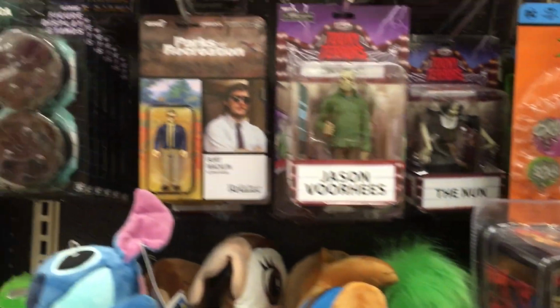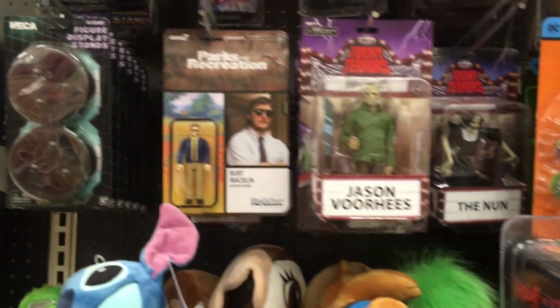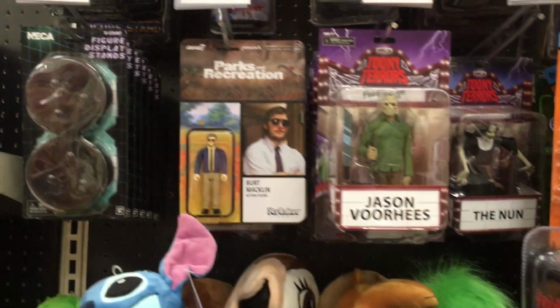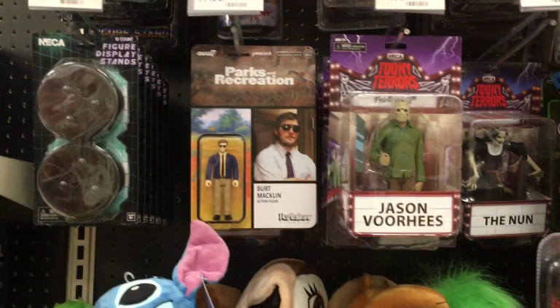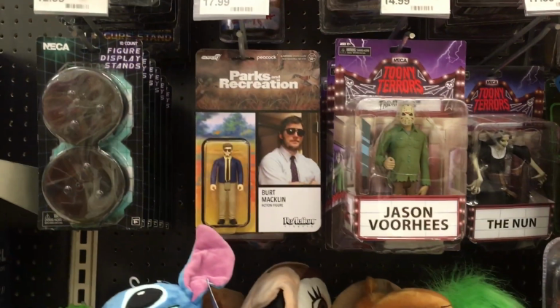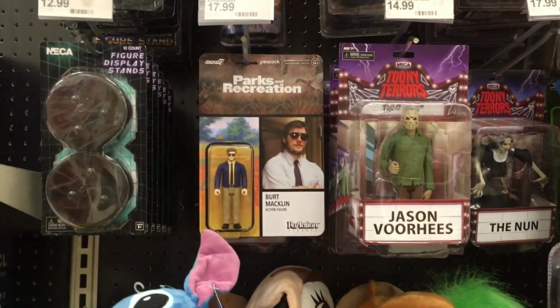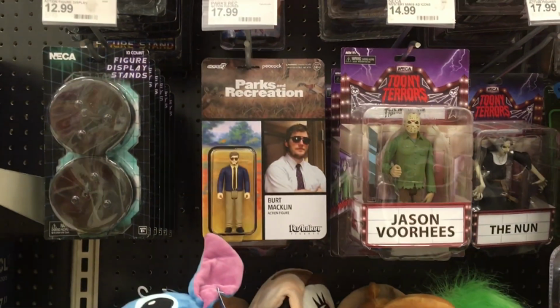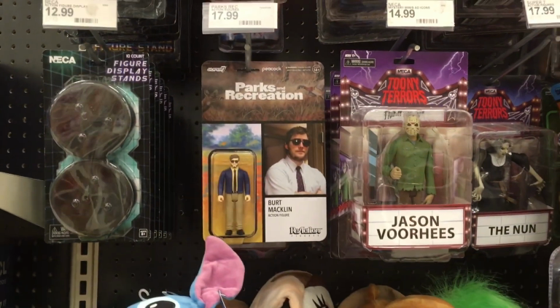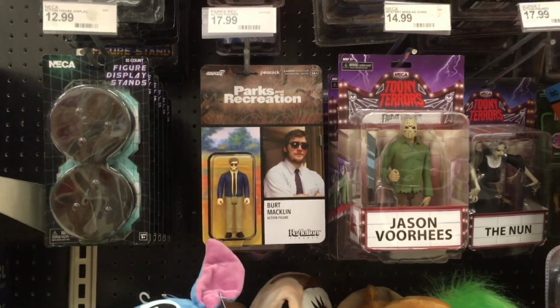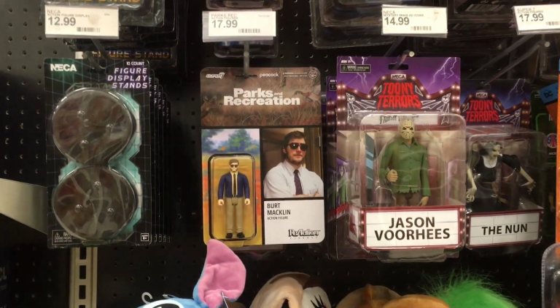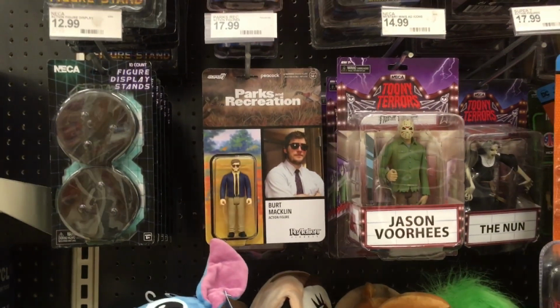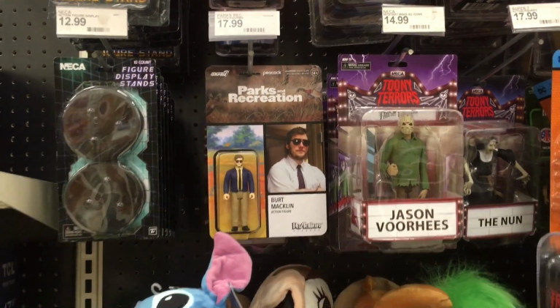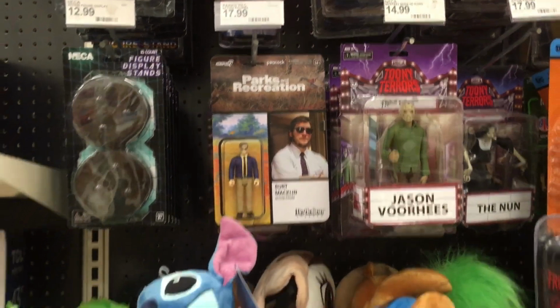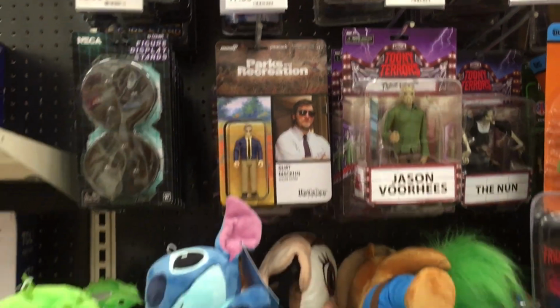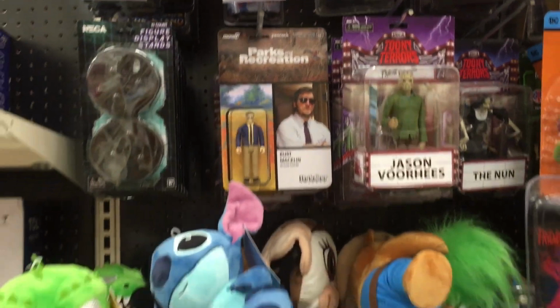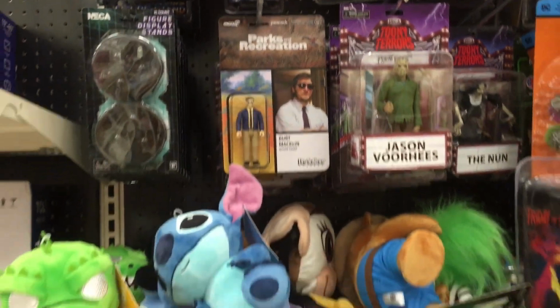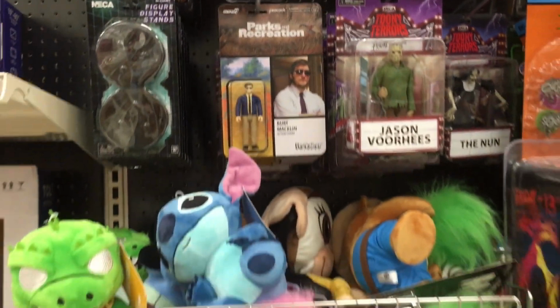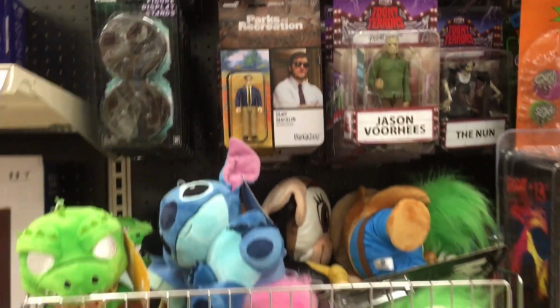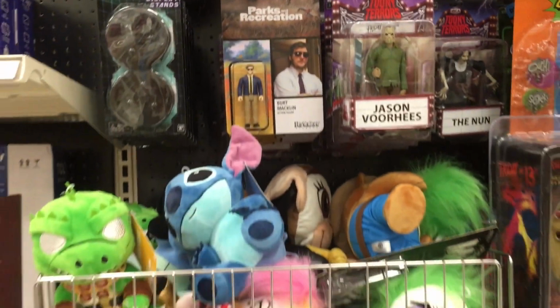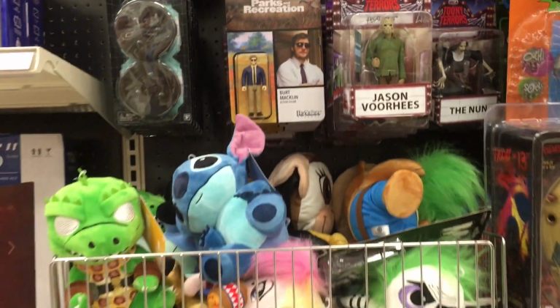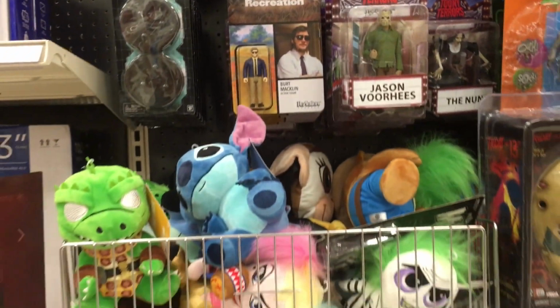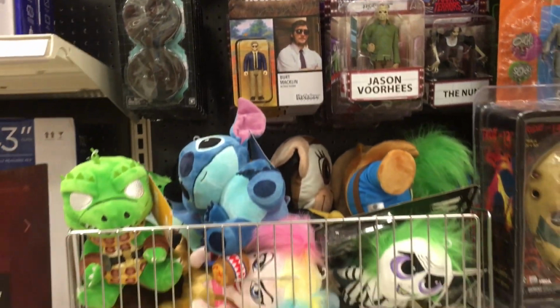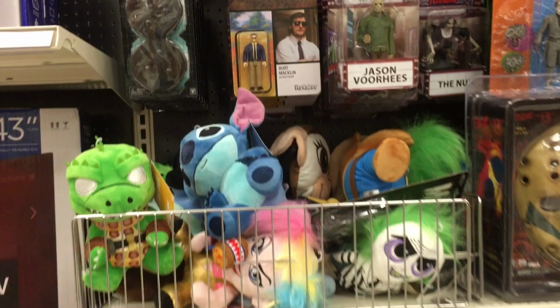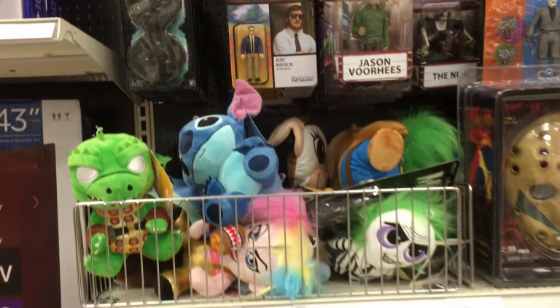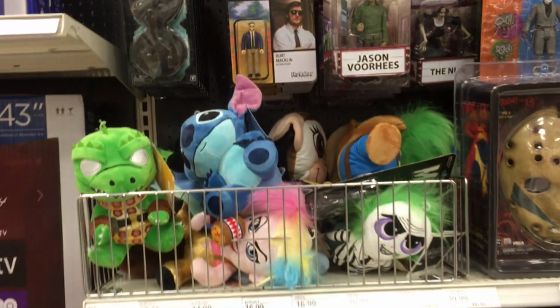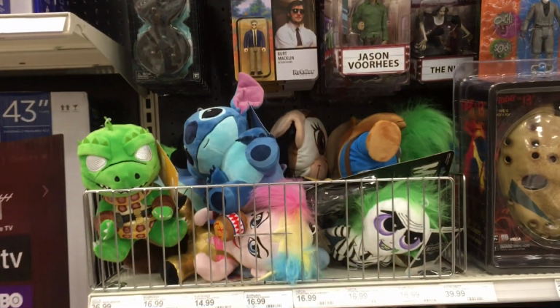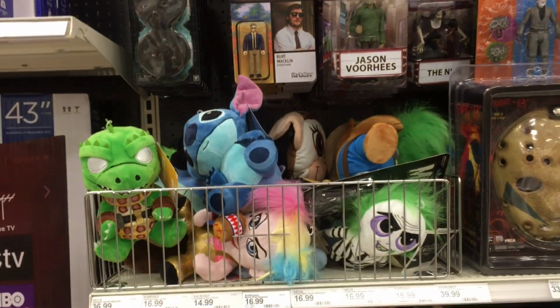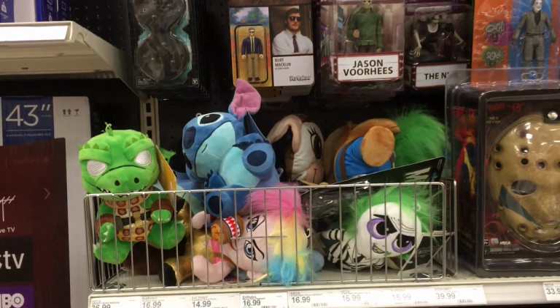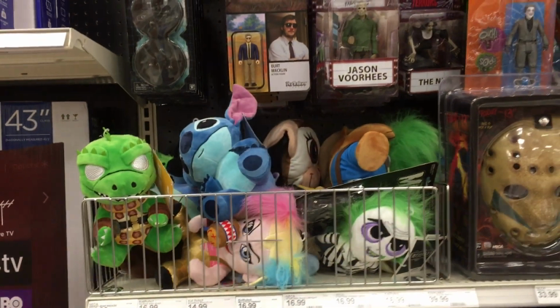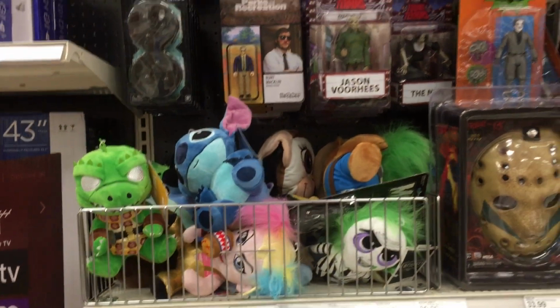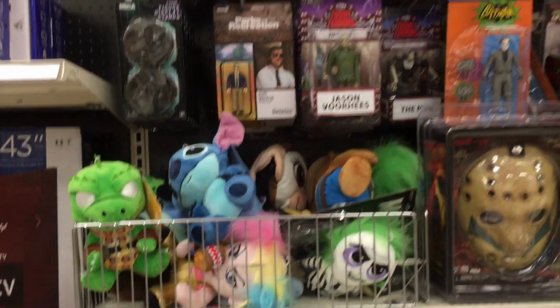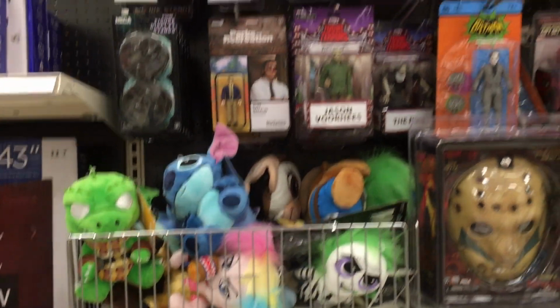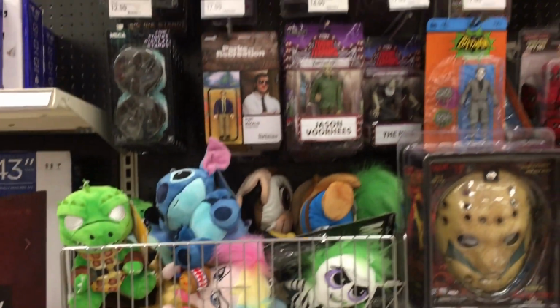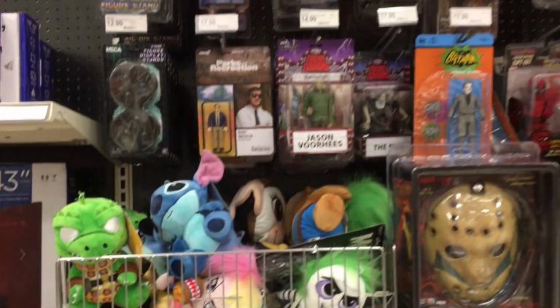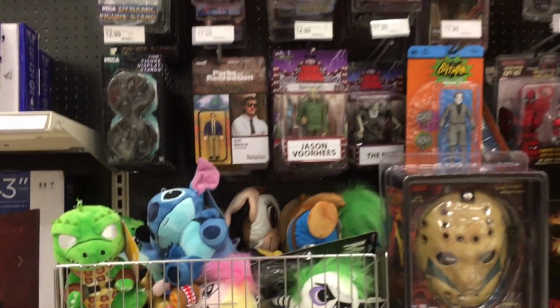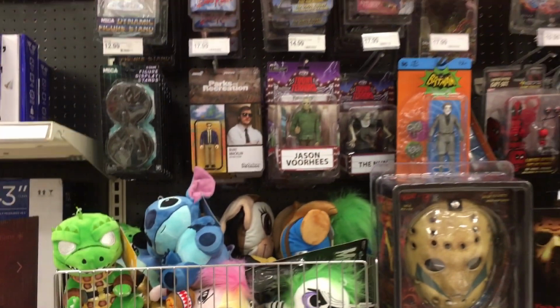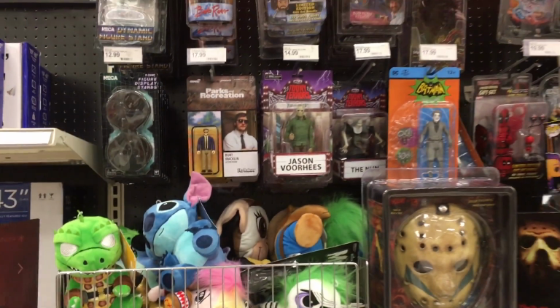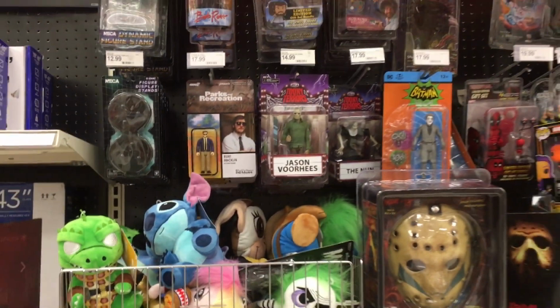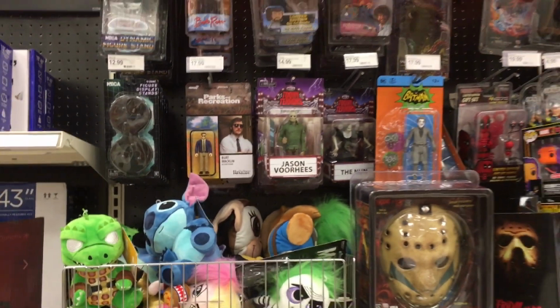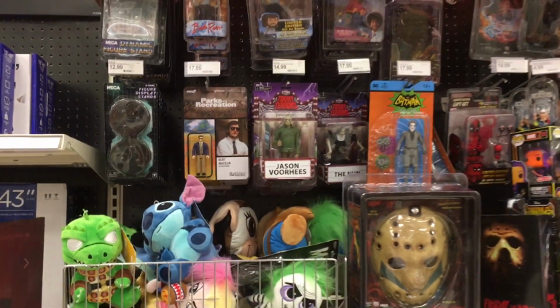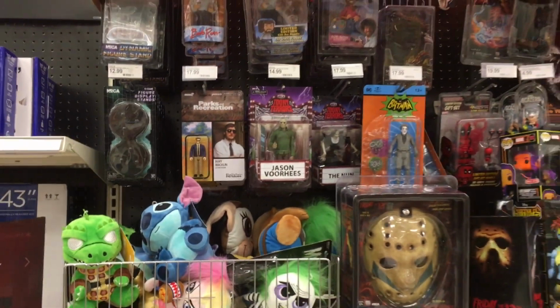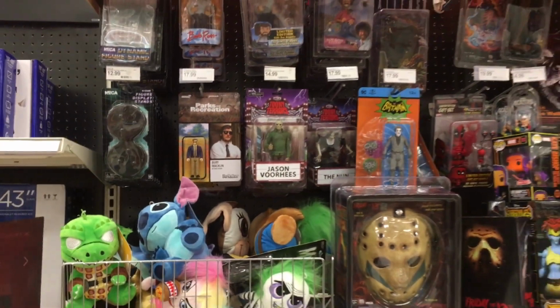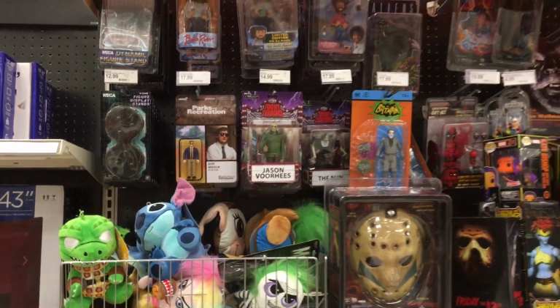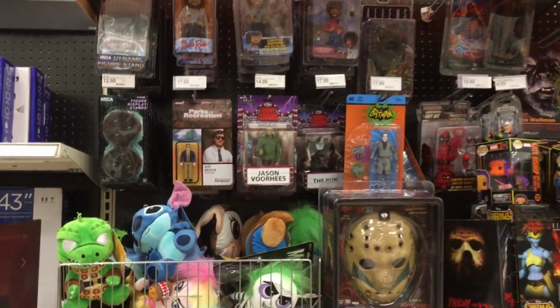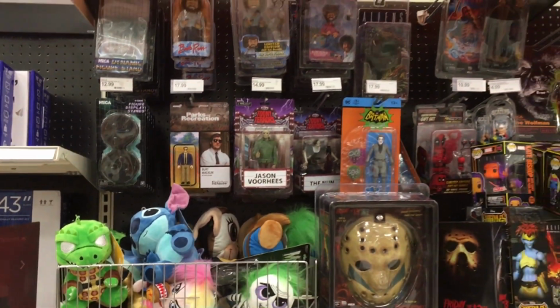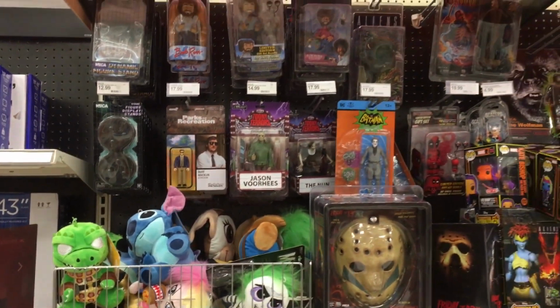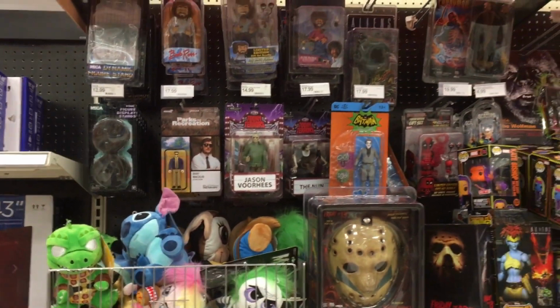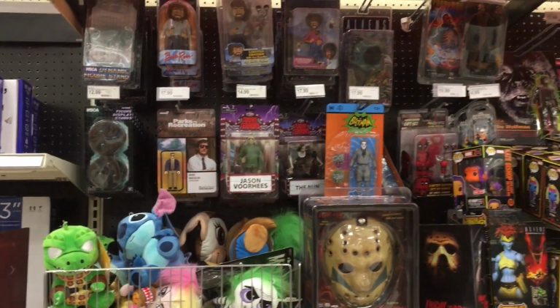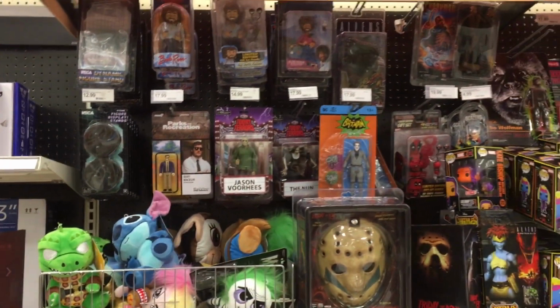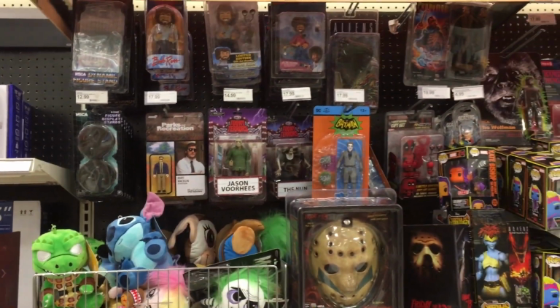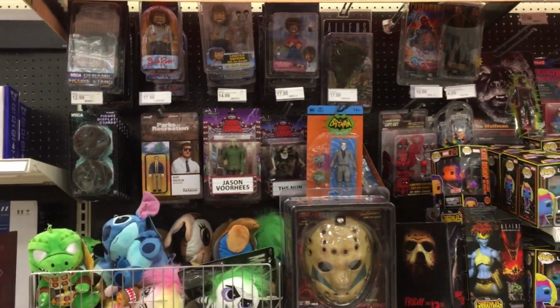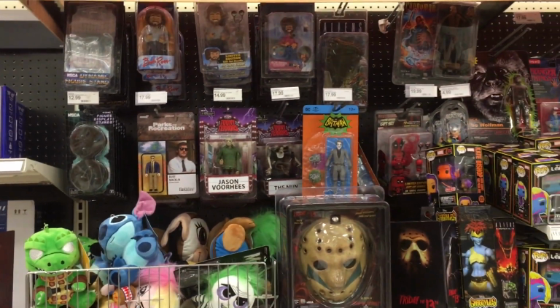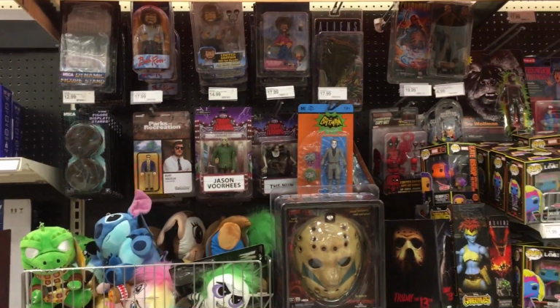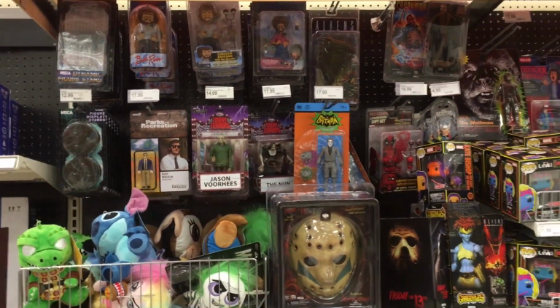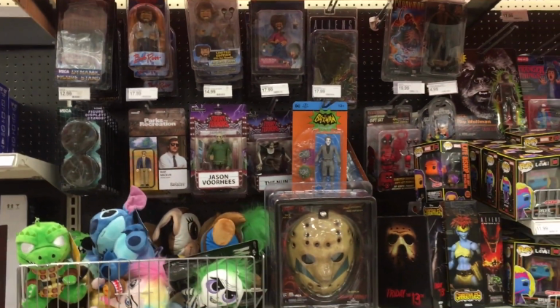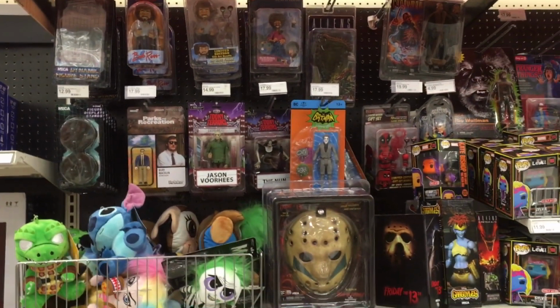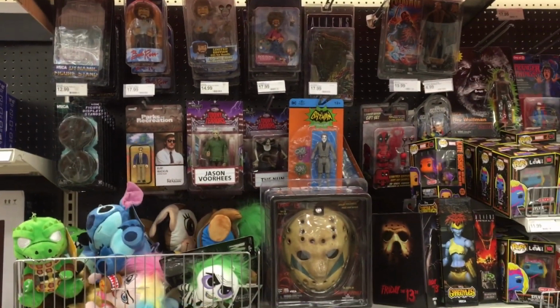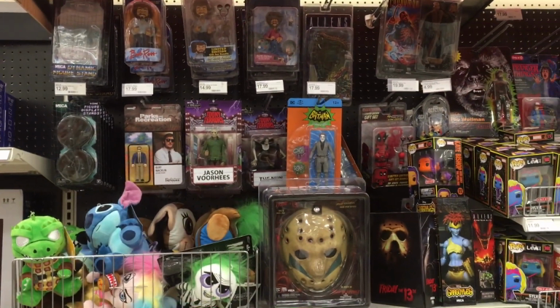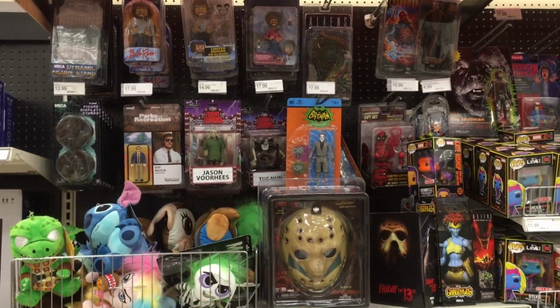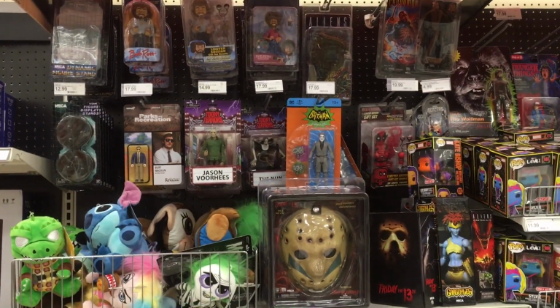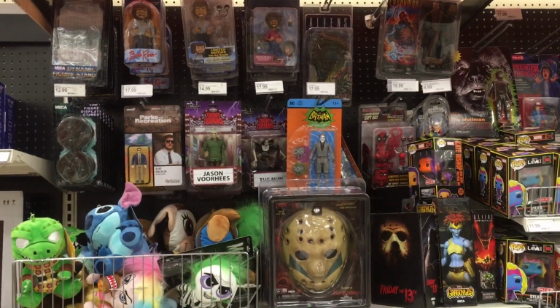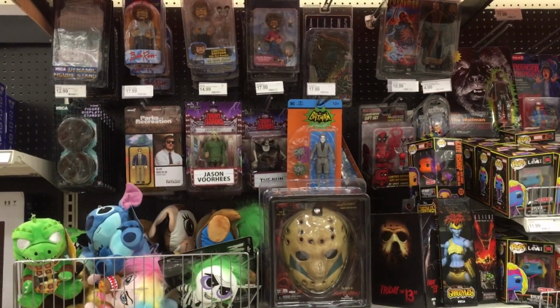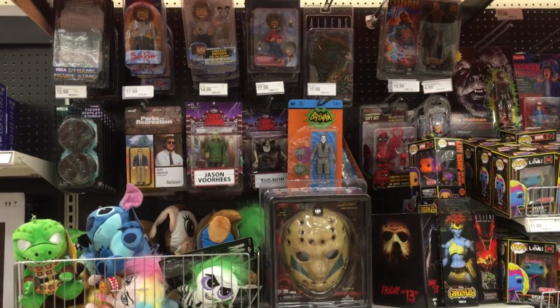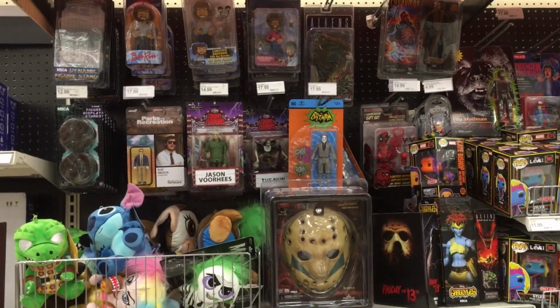And then into the horror section and some plushies — and yep, Bob Ross is up top in the horror section, as usual.